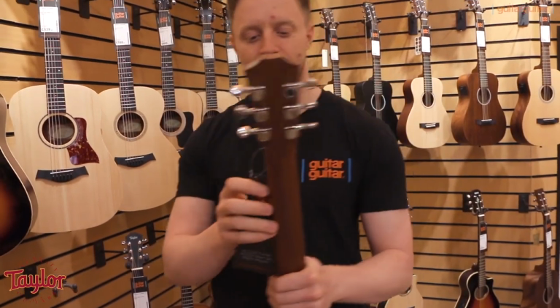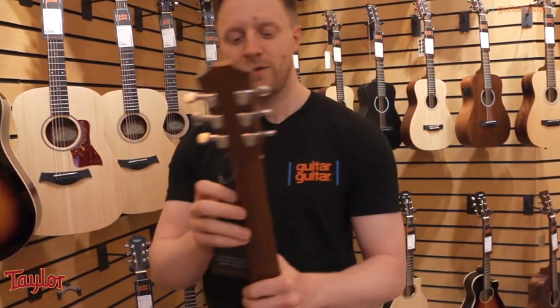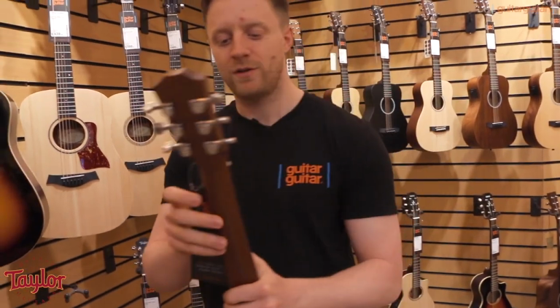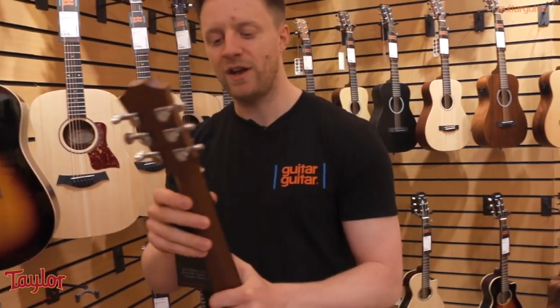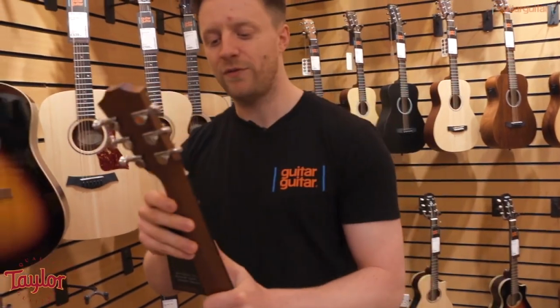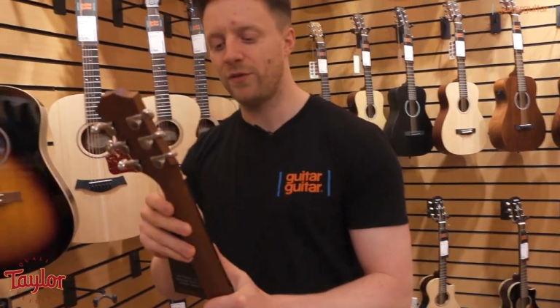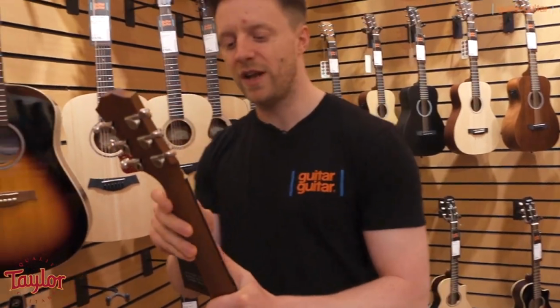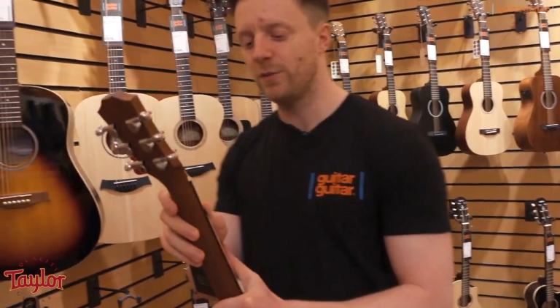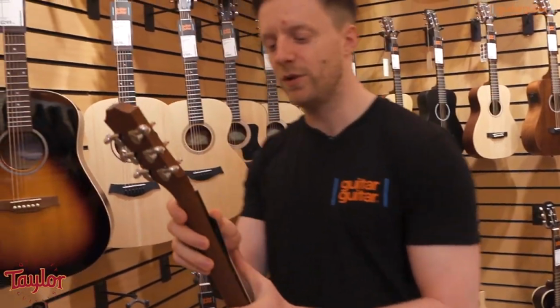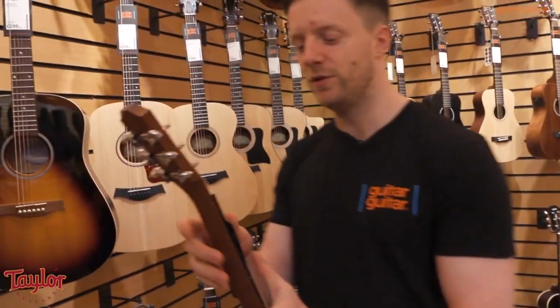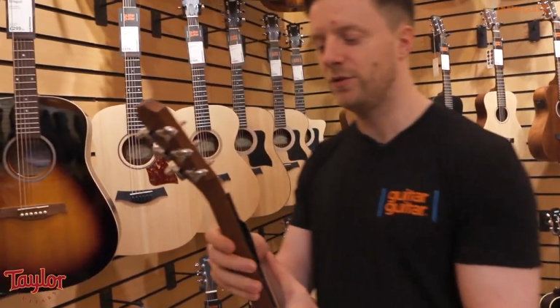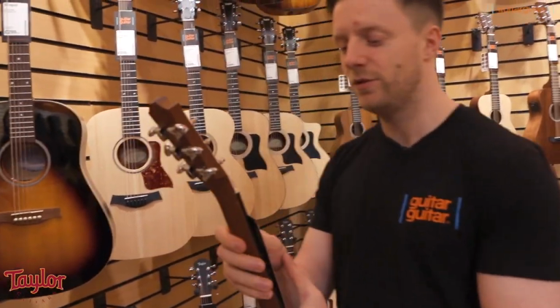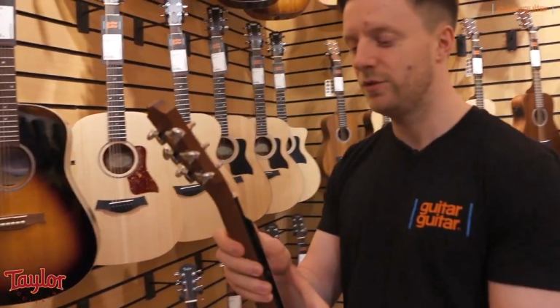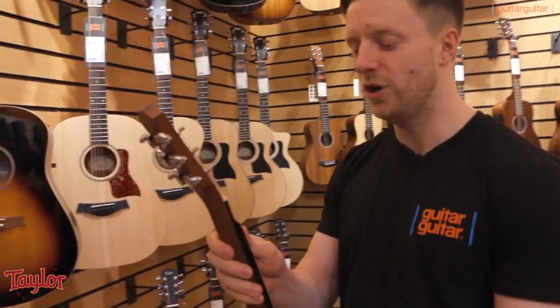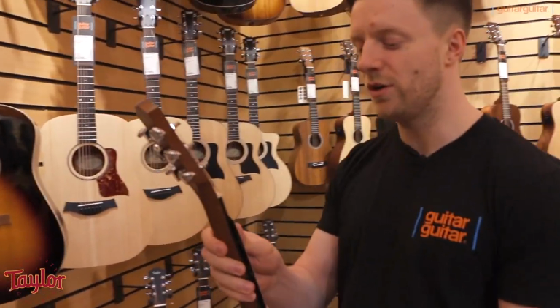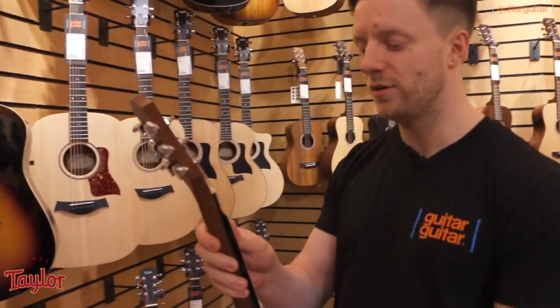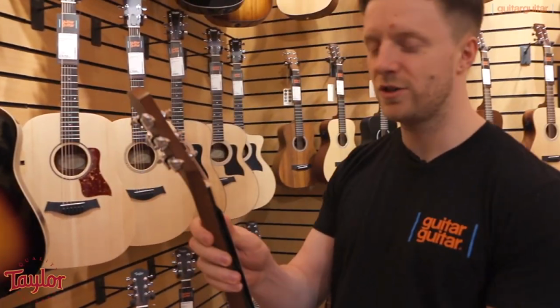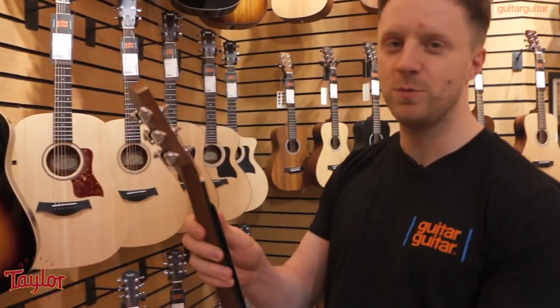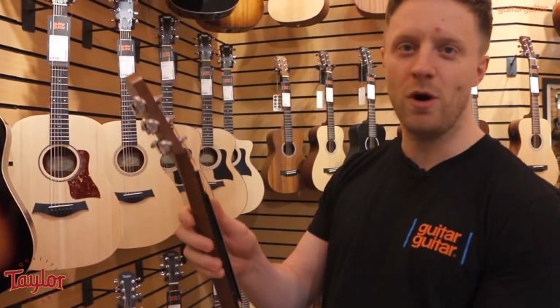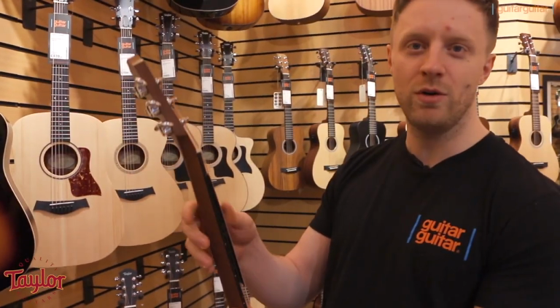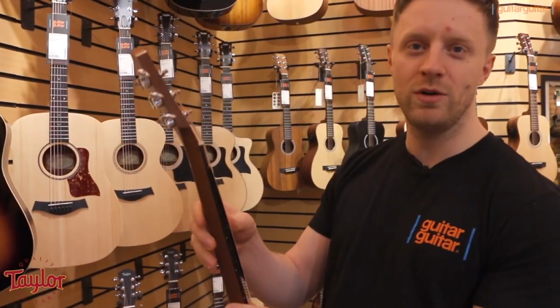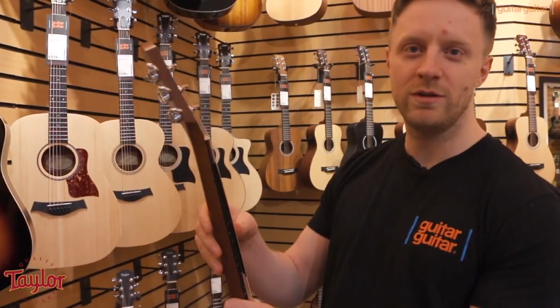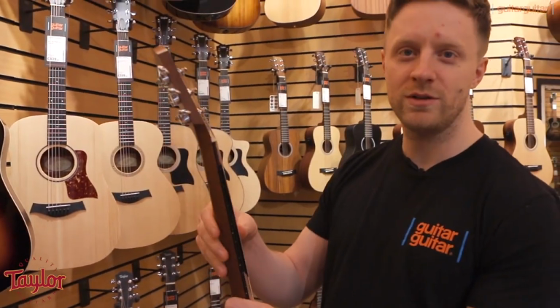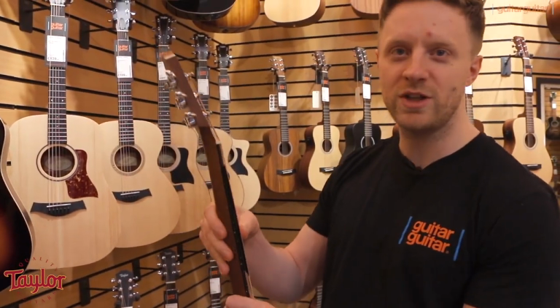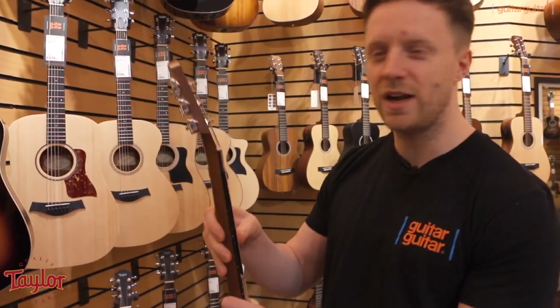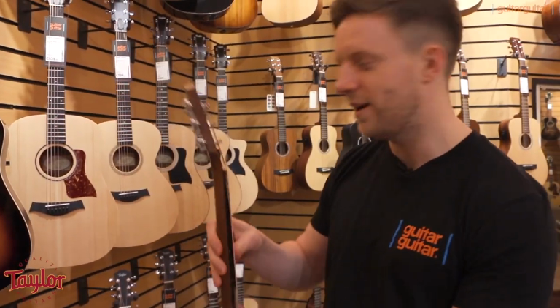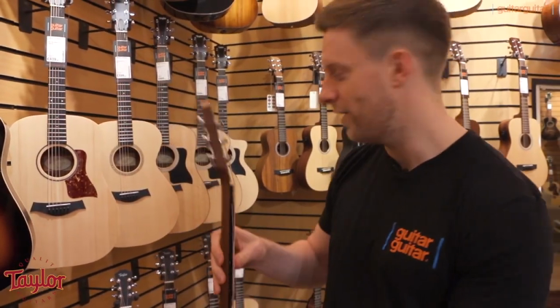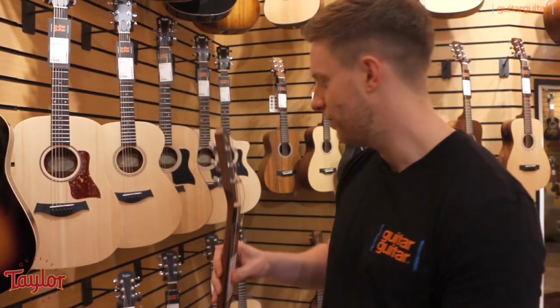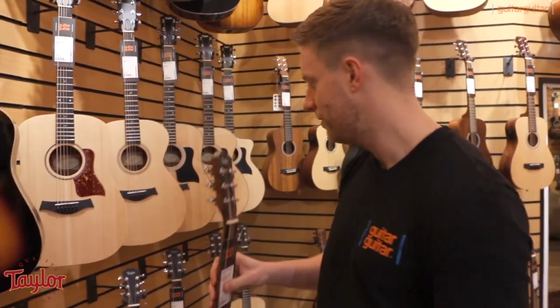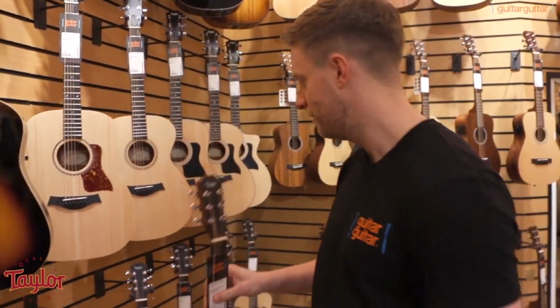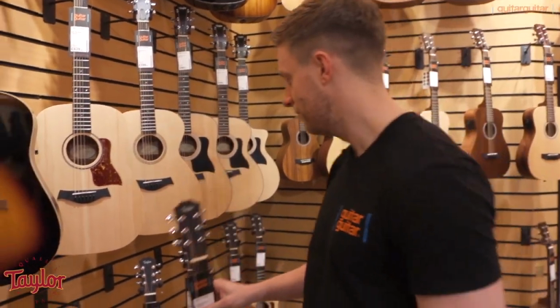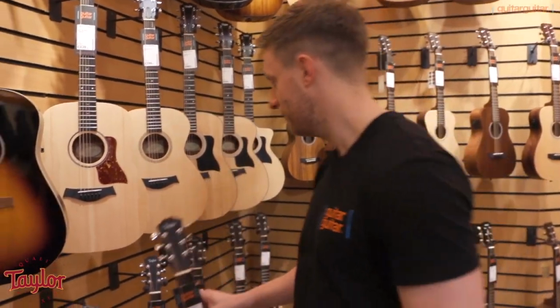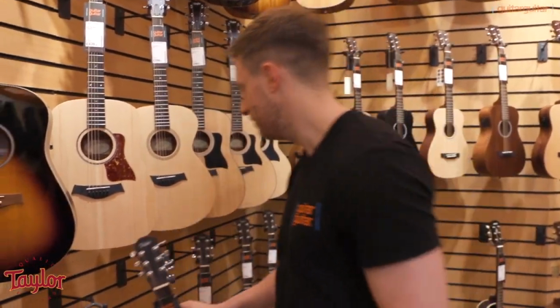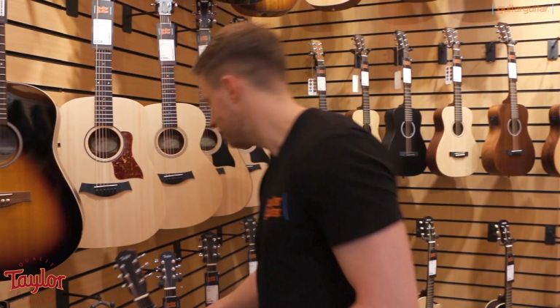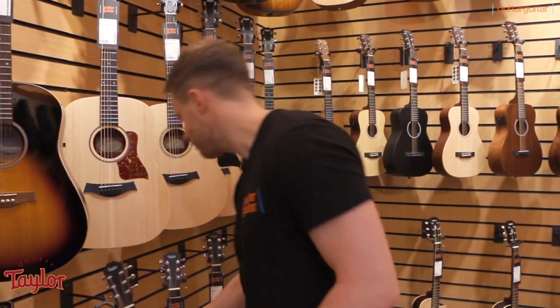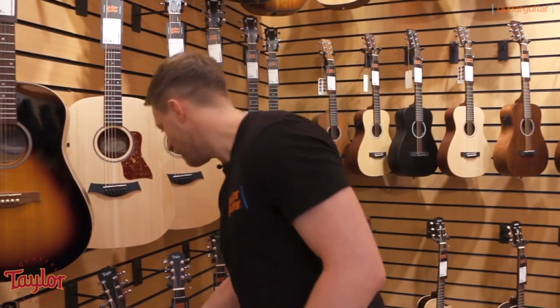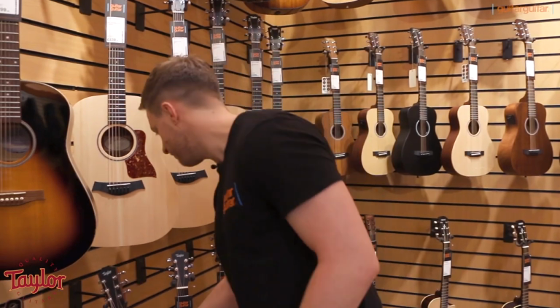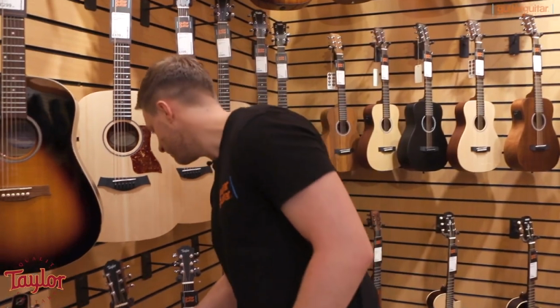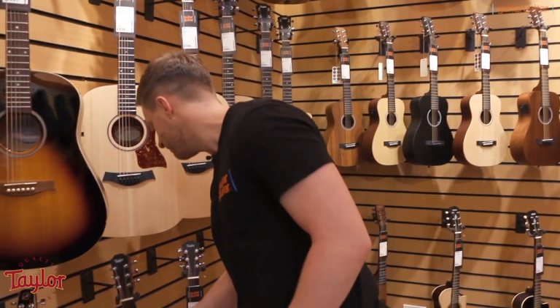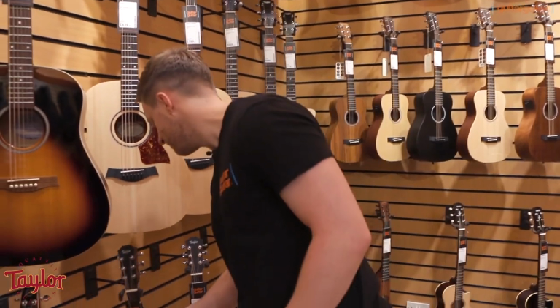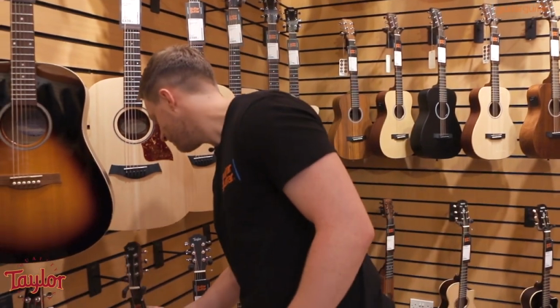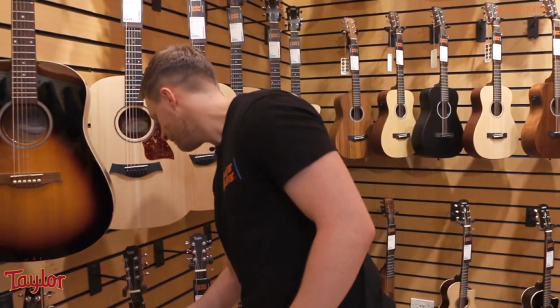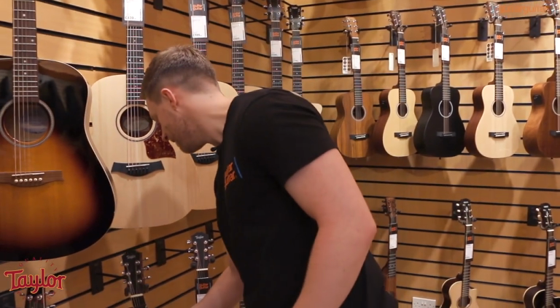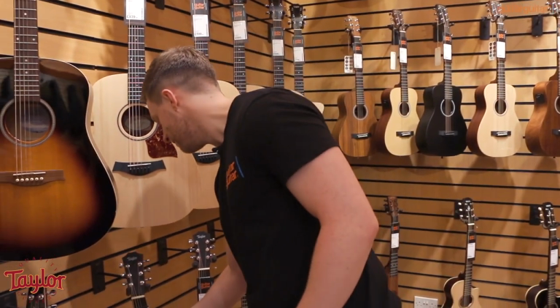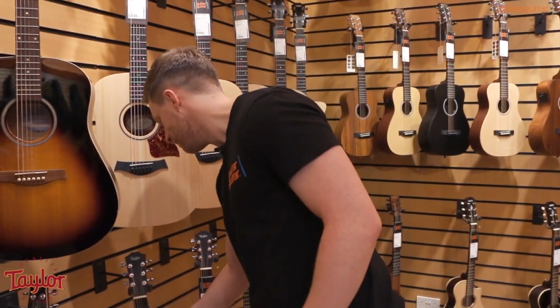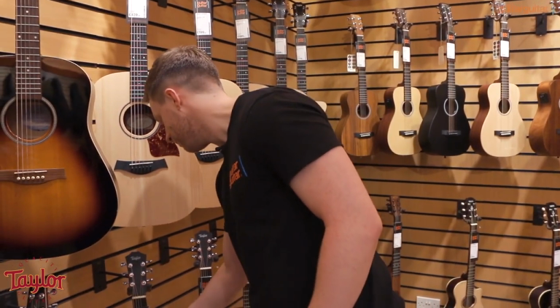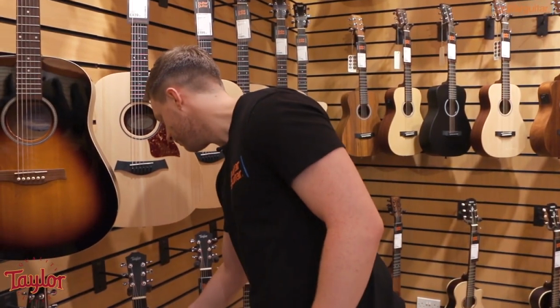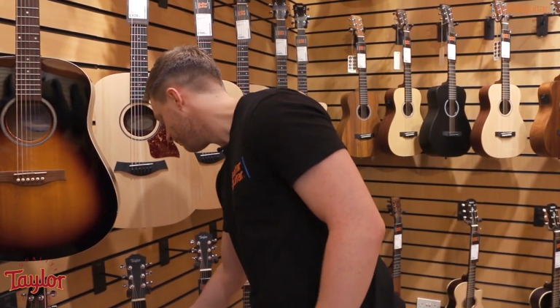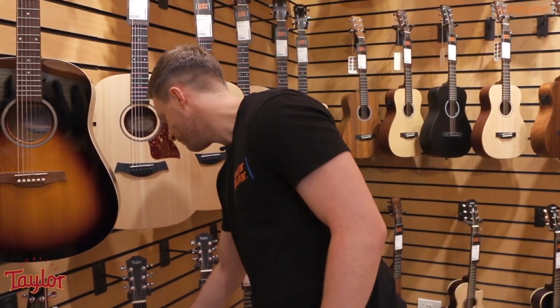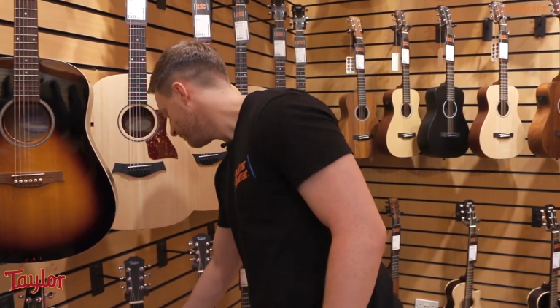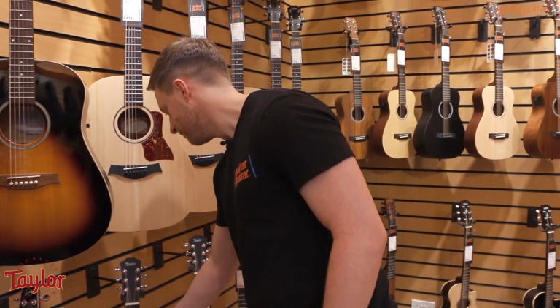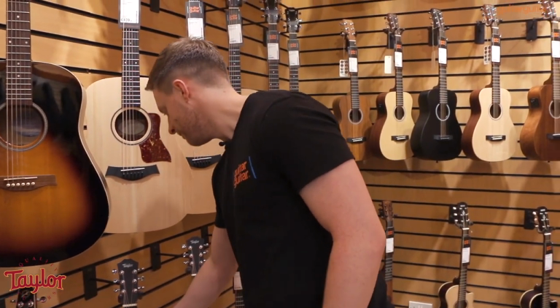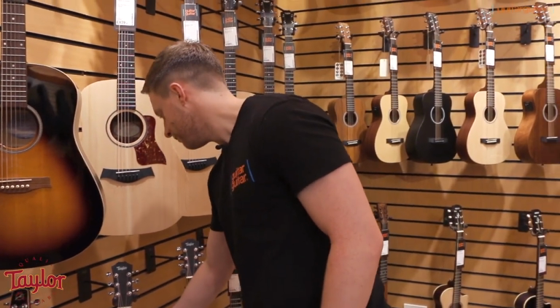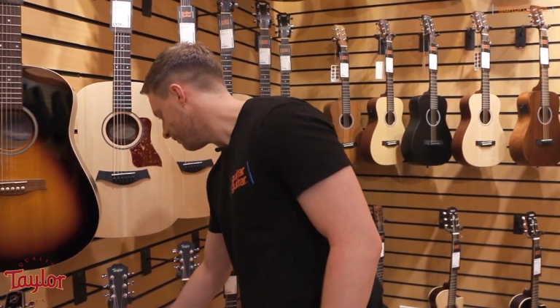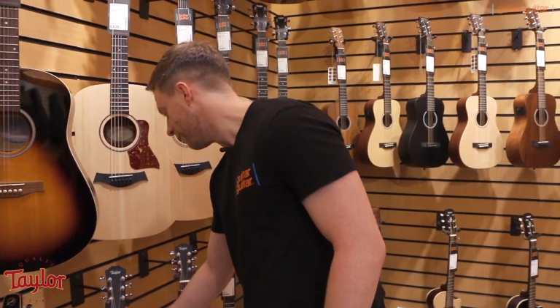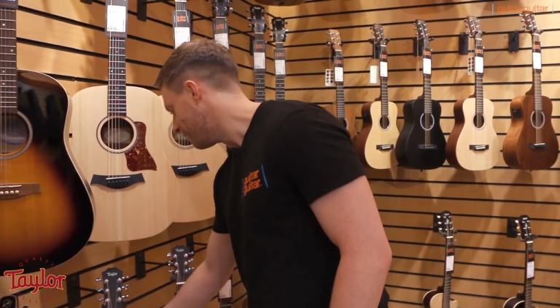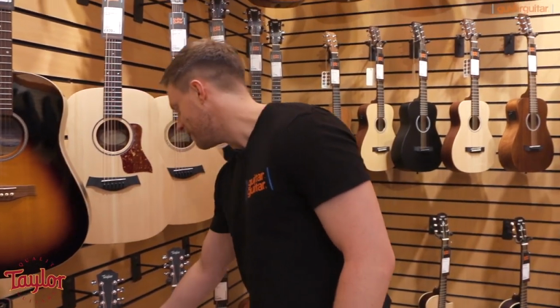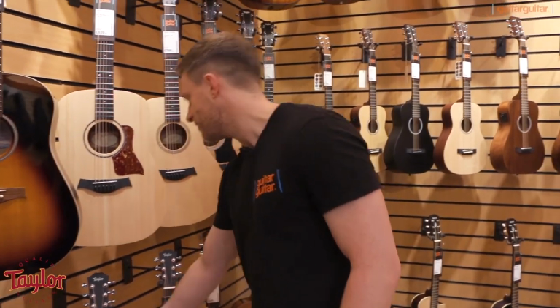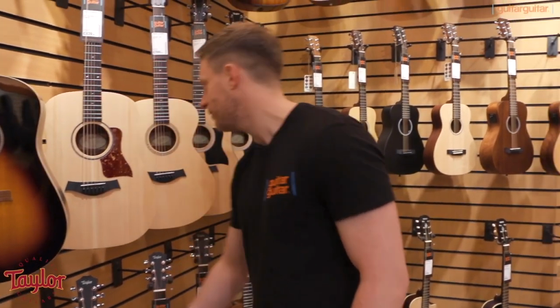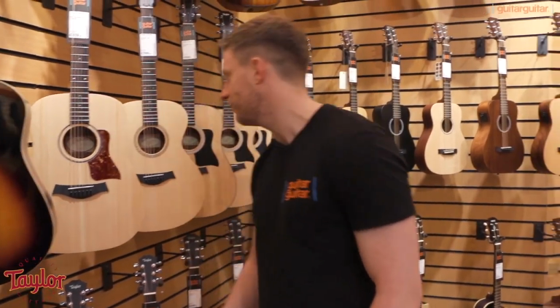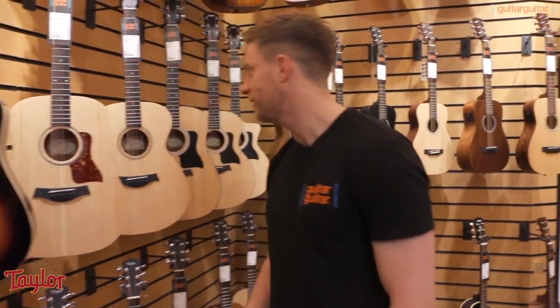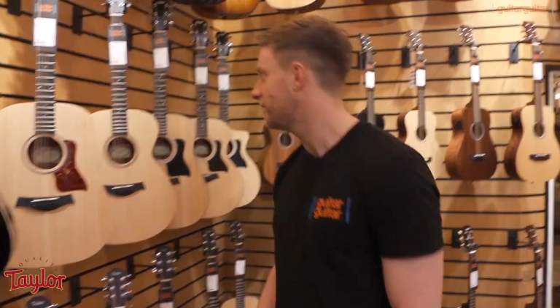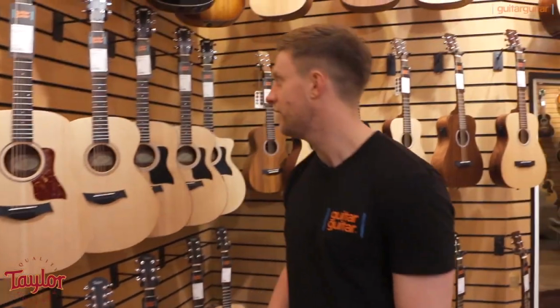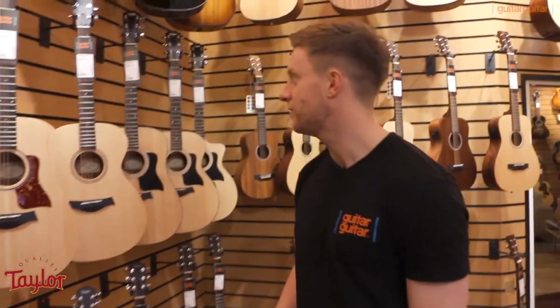Great for anyone young, small, starting out, travelling — any of the above. One of our best selling wee guitars.